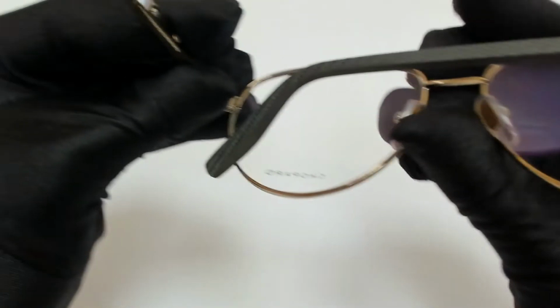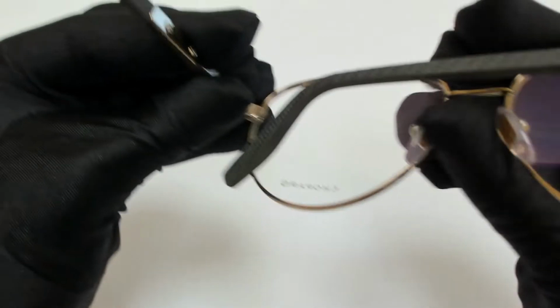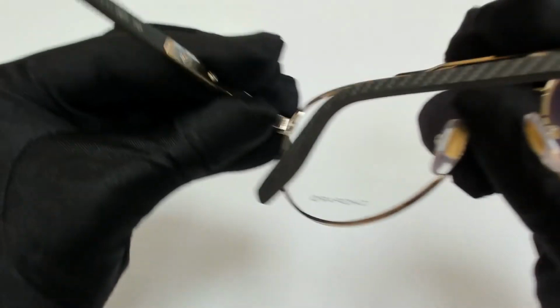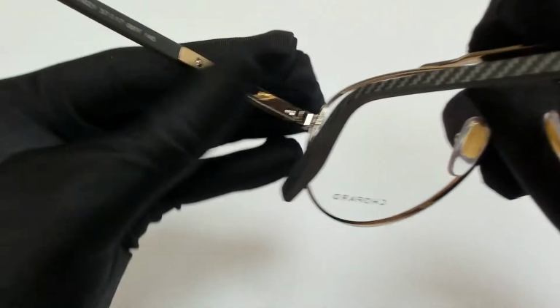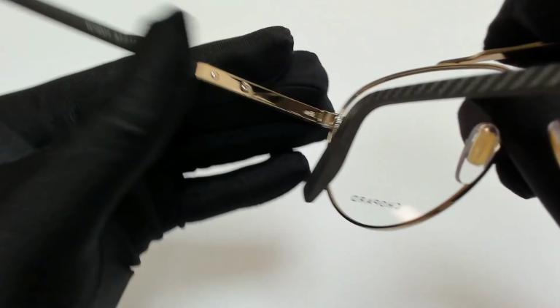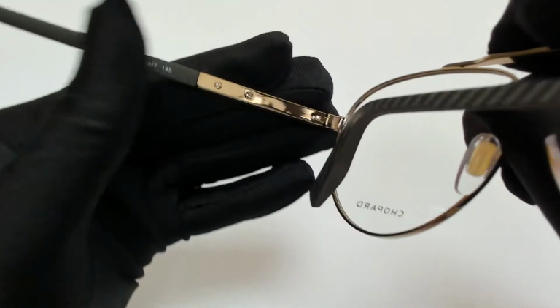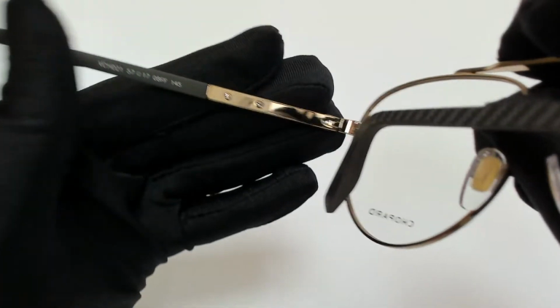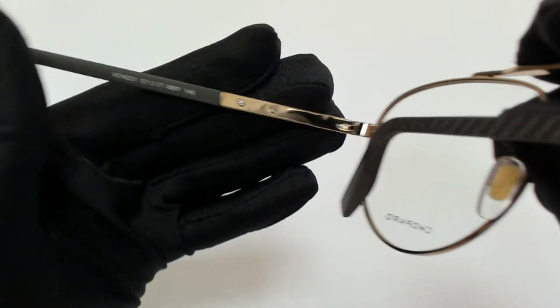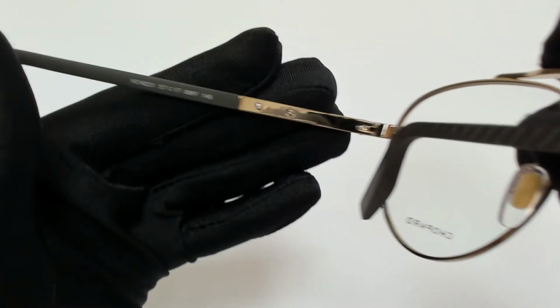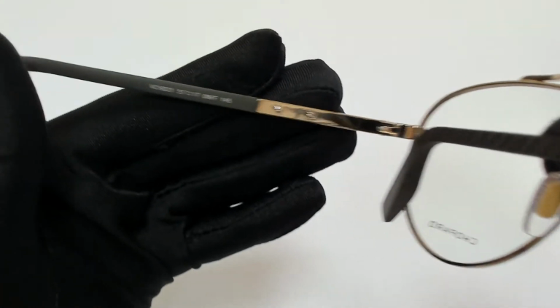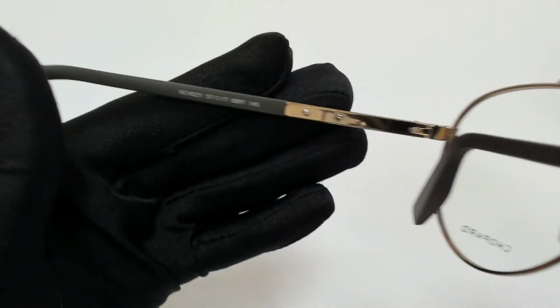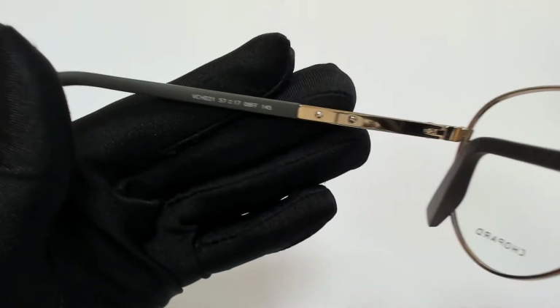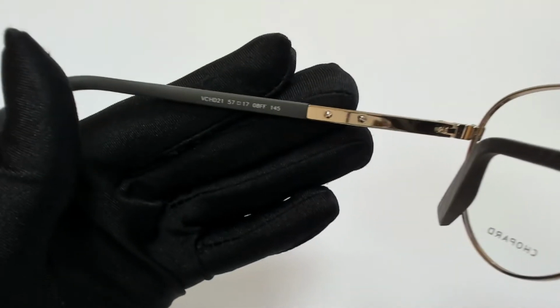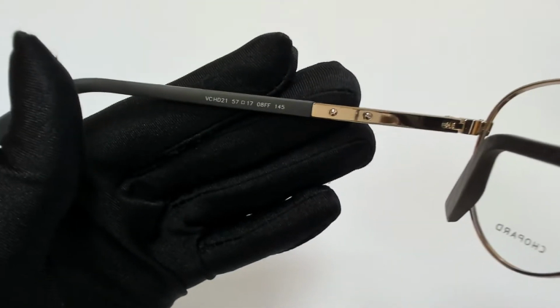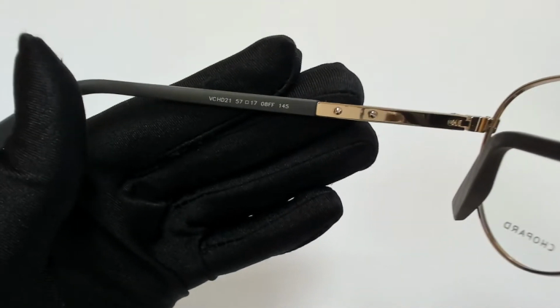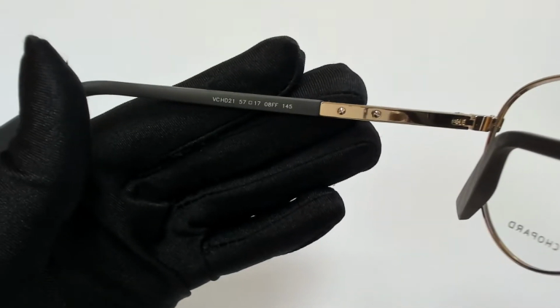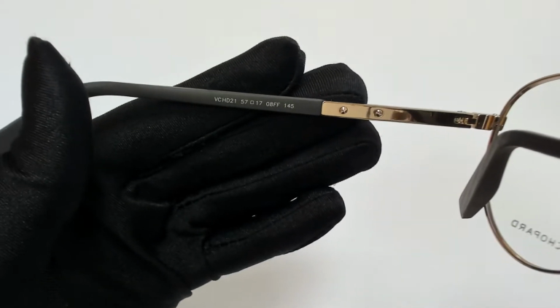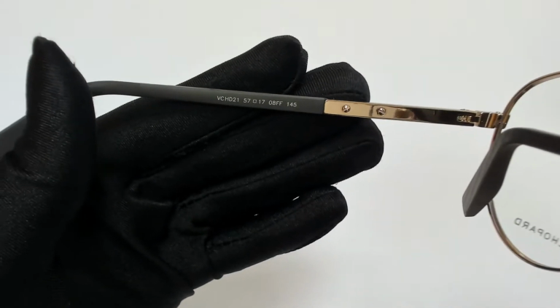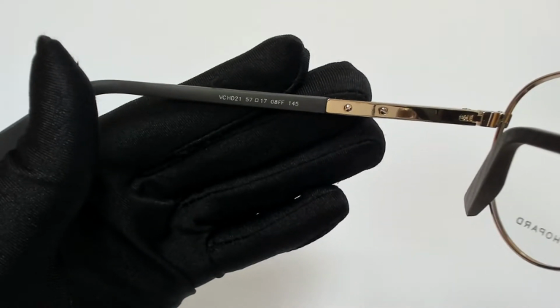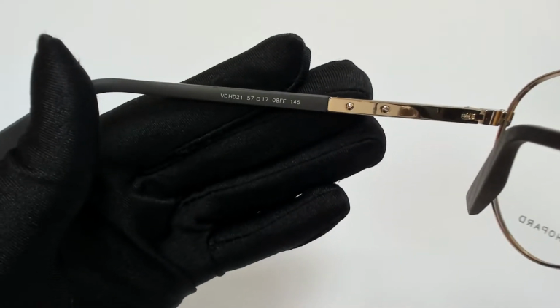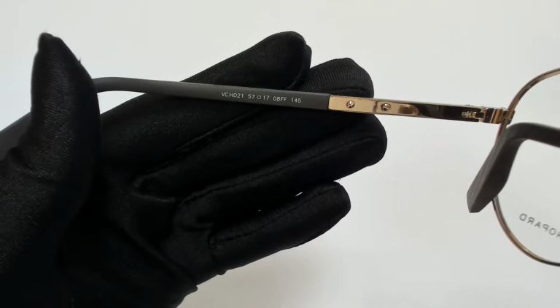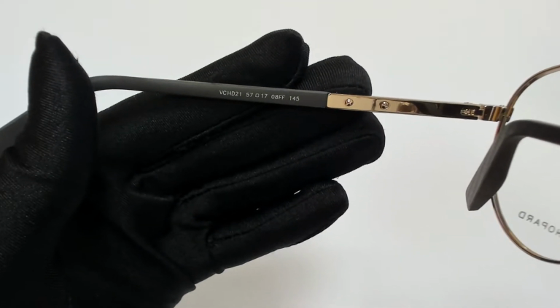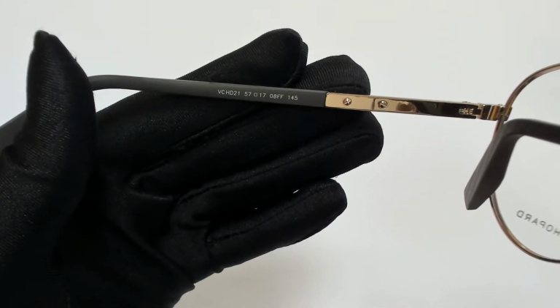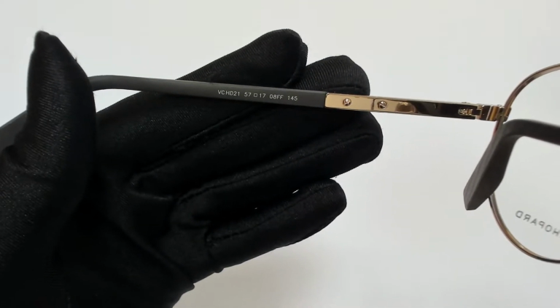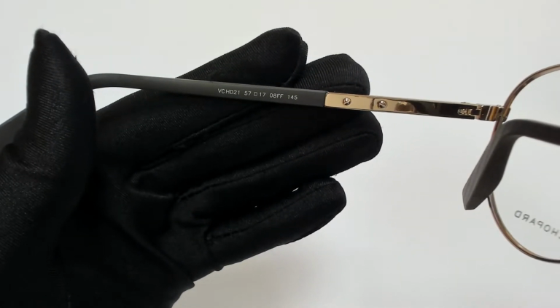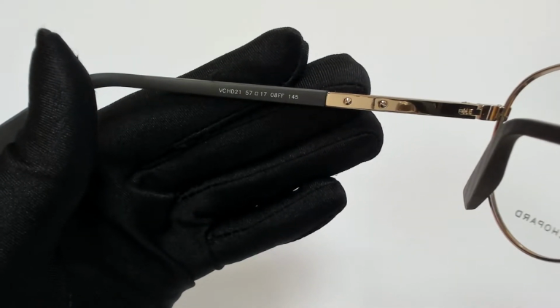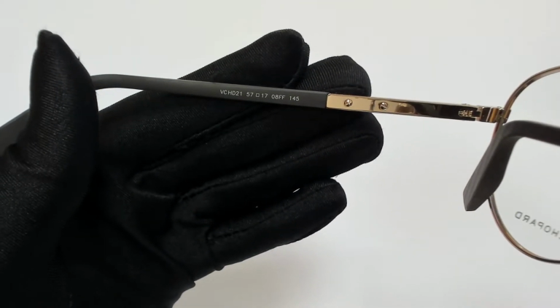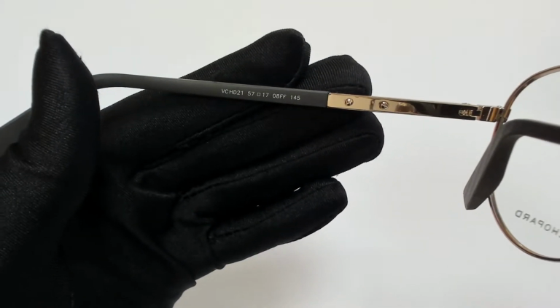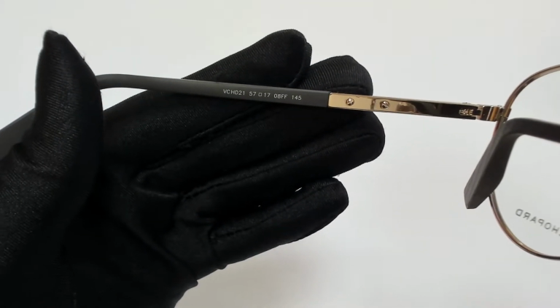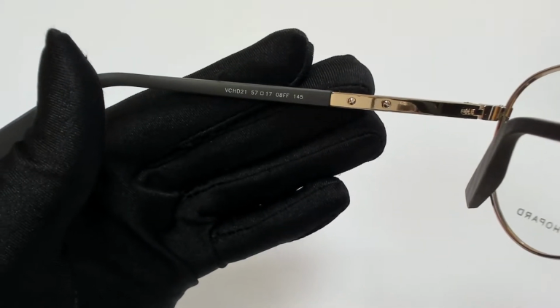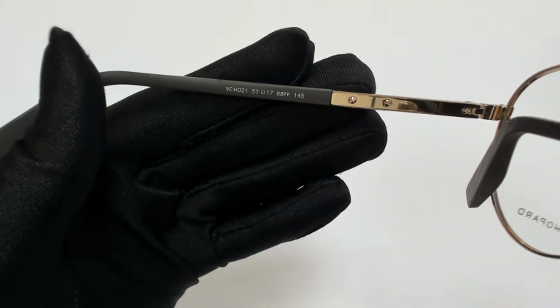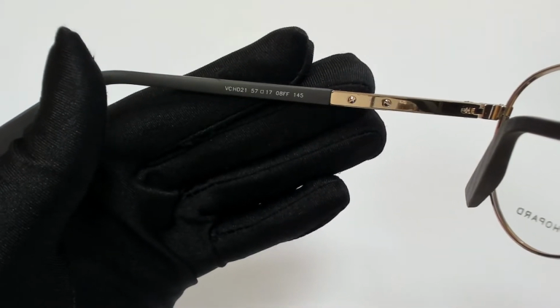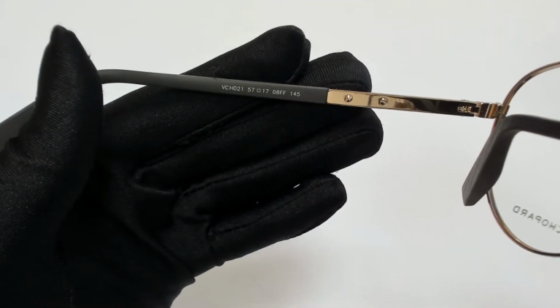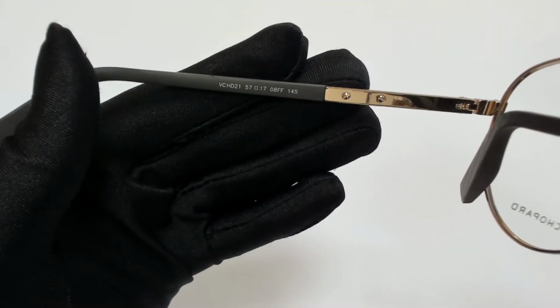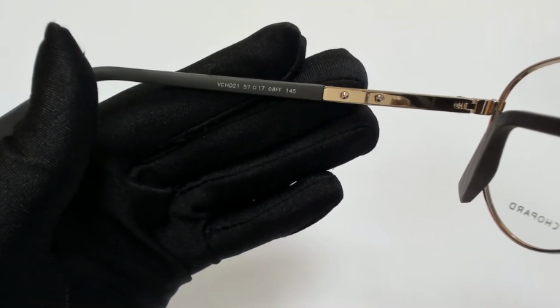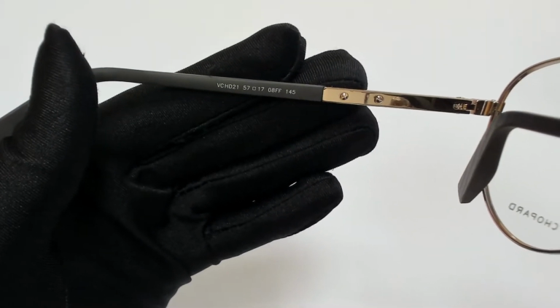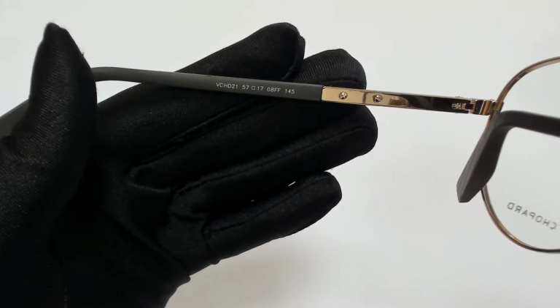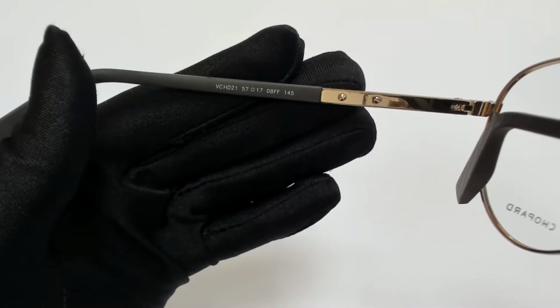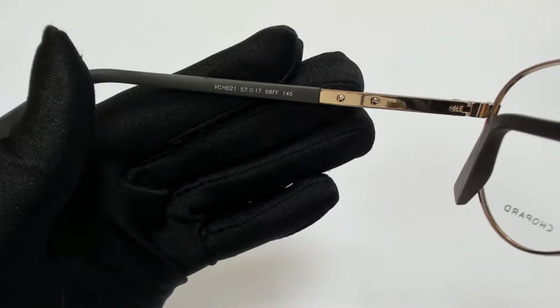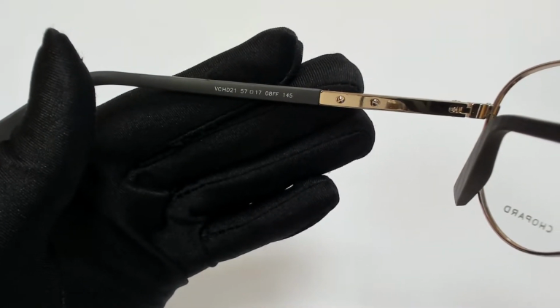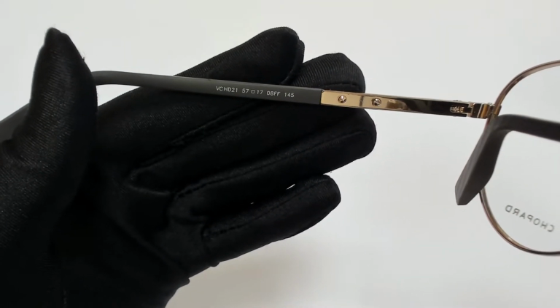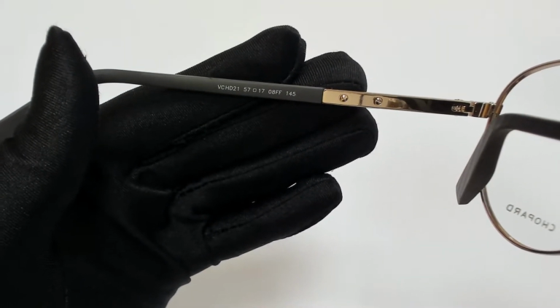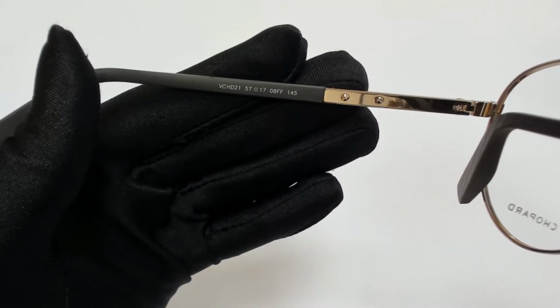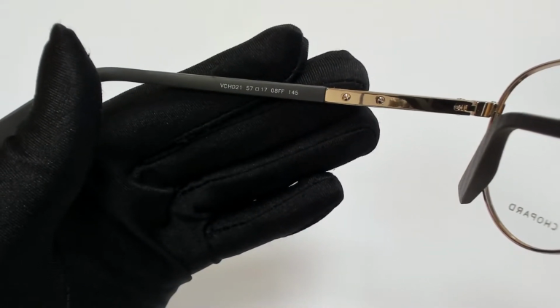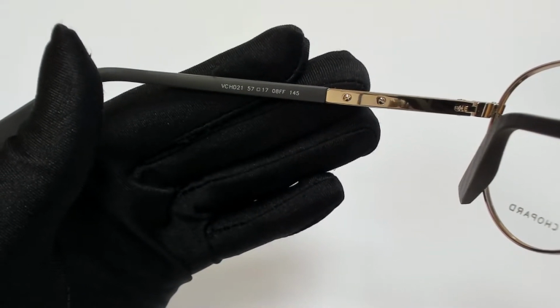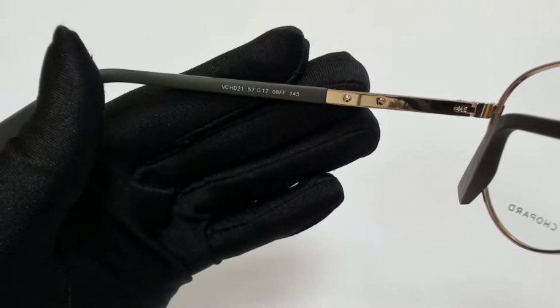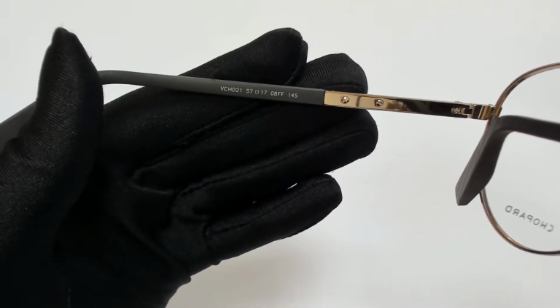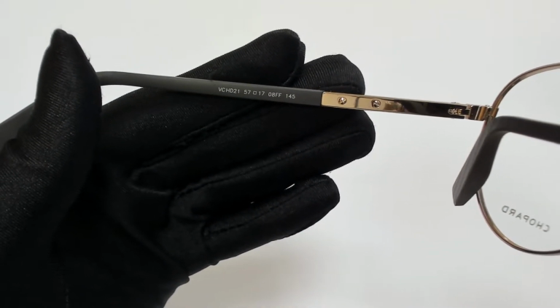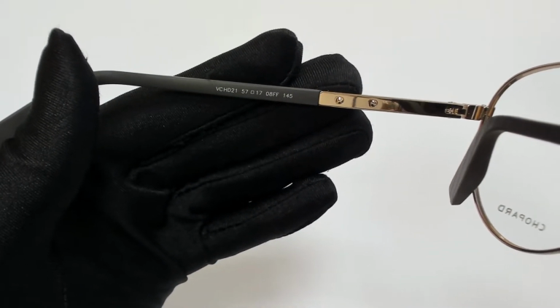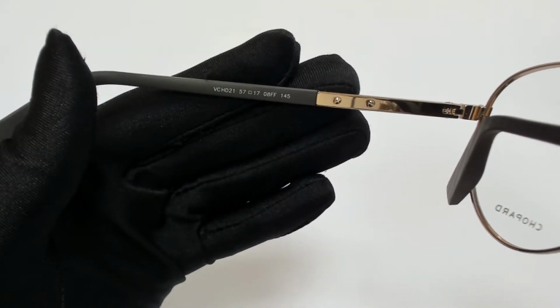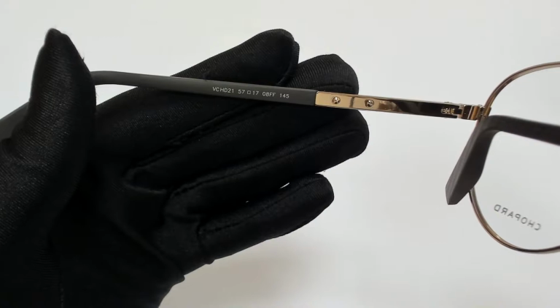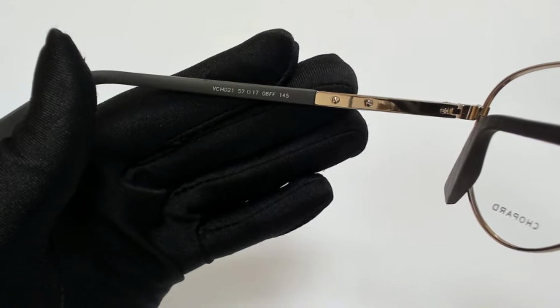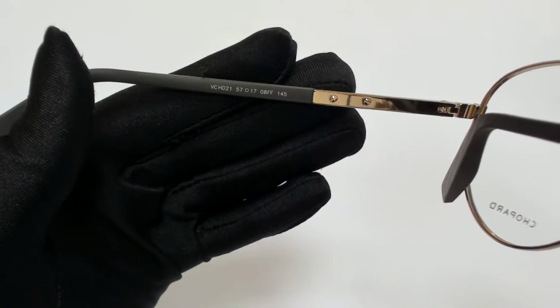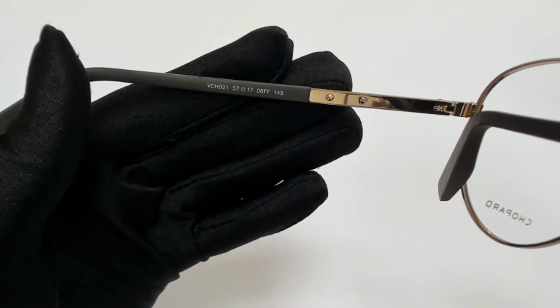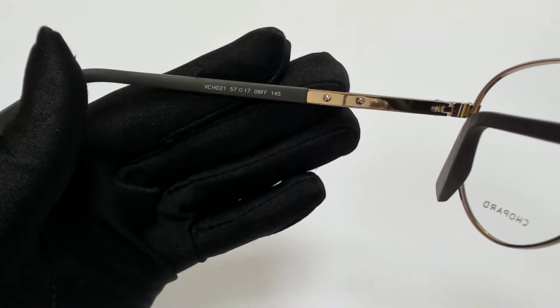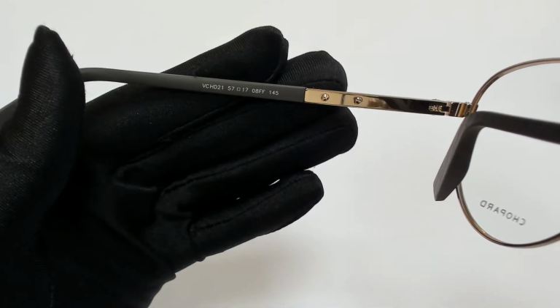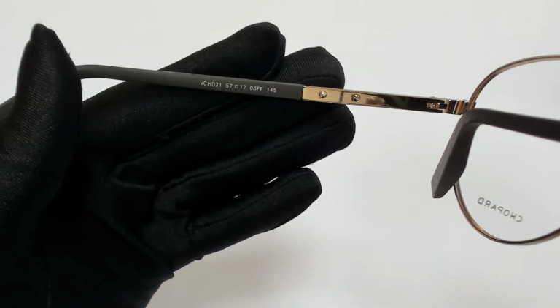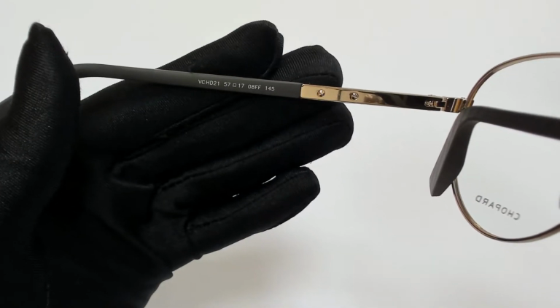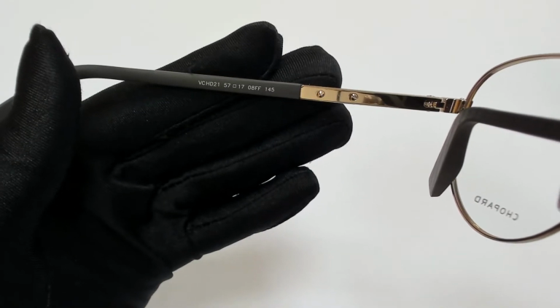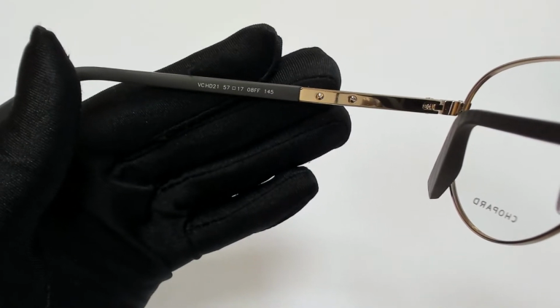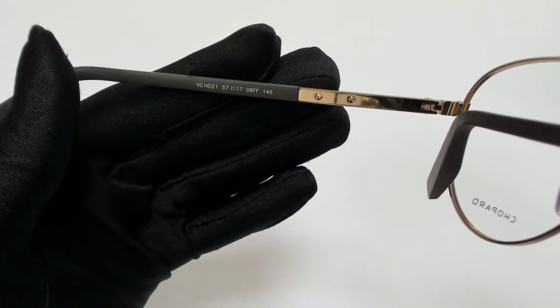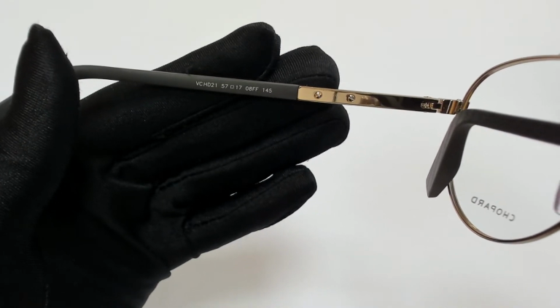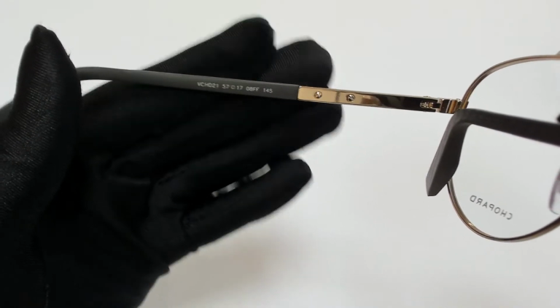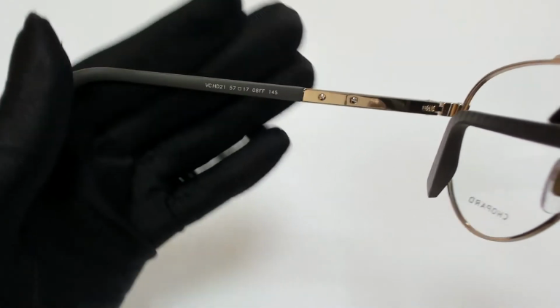57 is for its lenses, 17 is for its bridge, and 145 is for its temple.